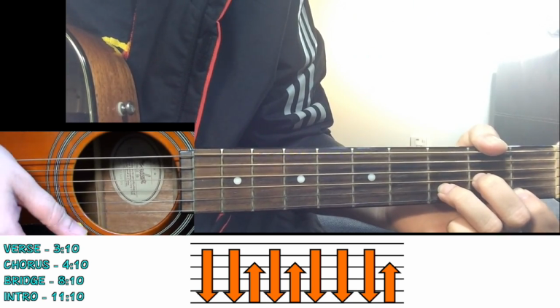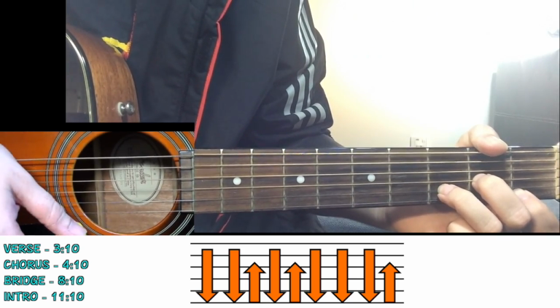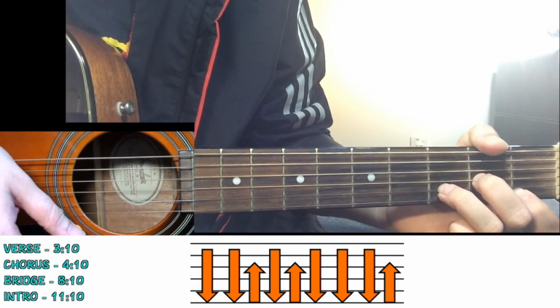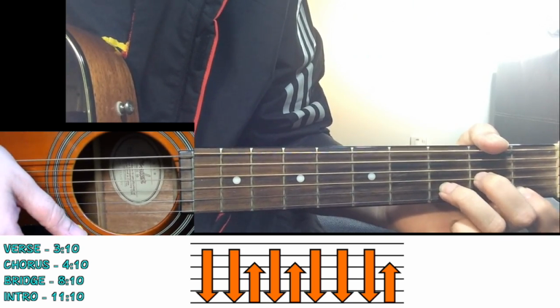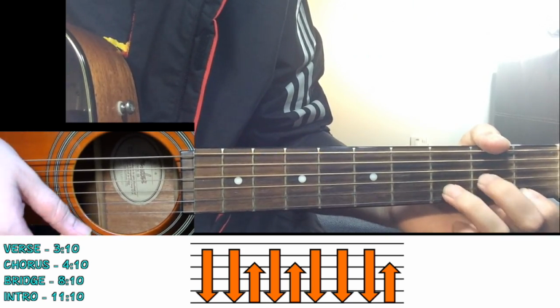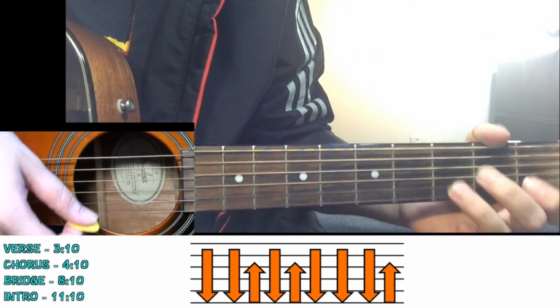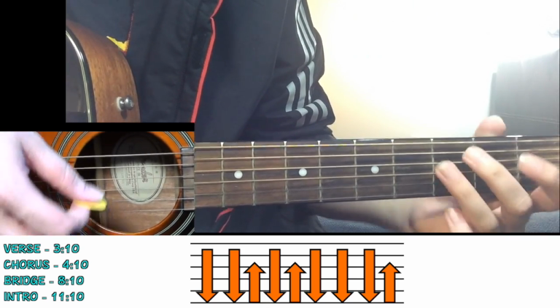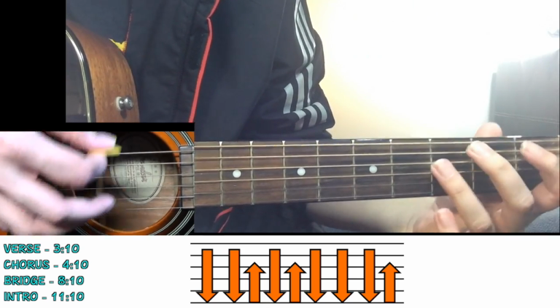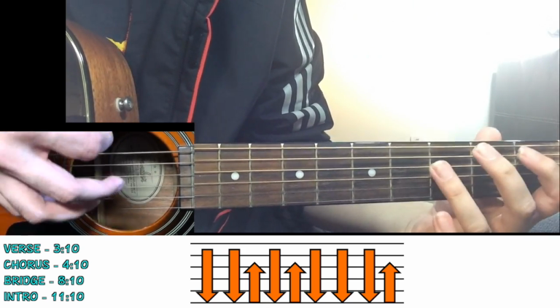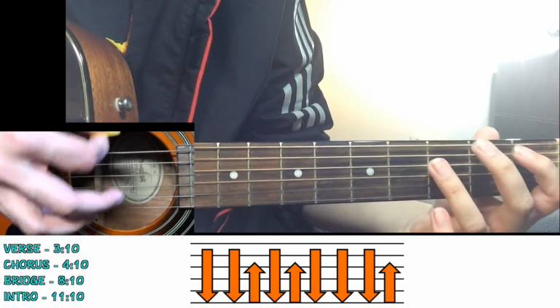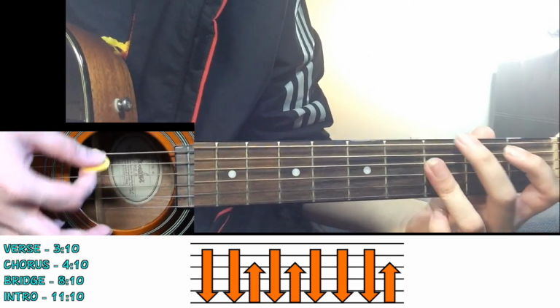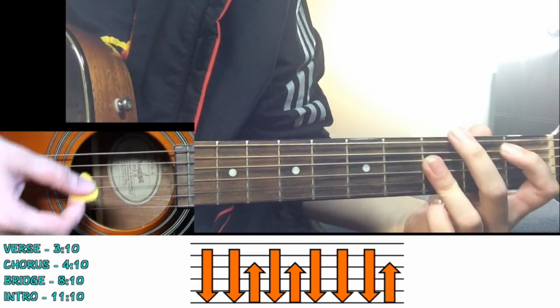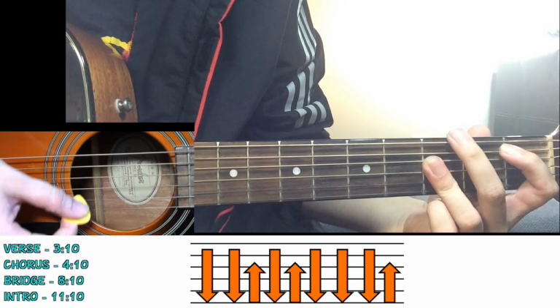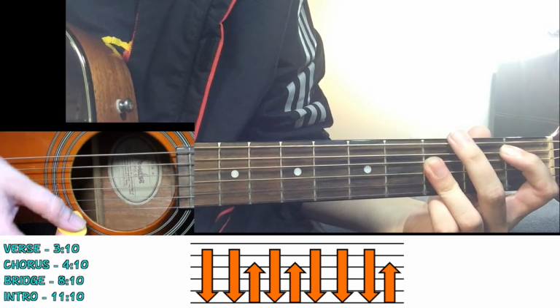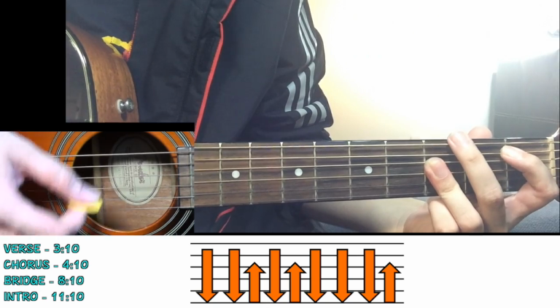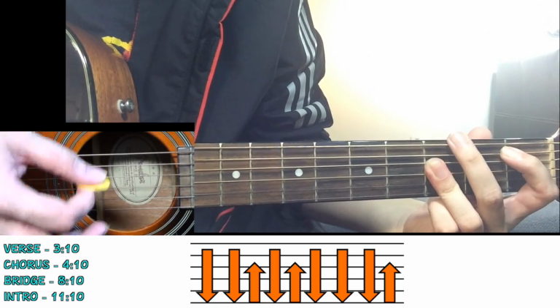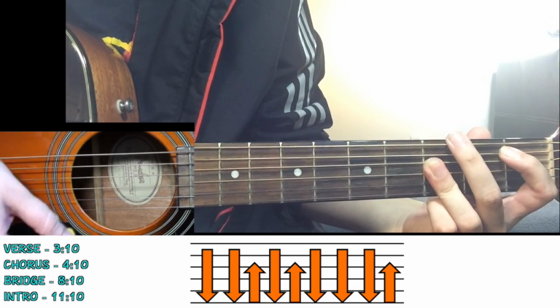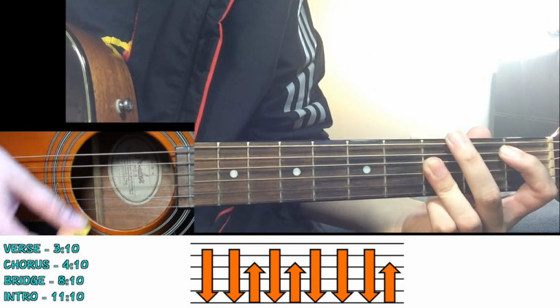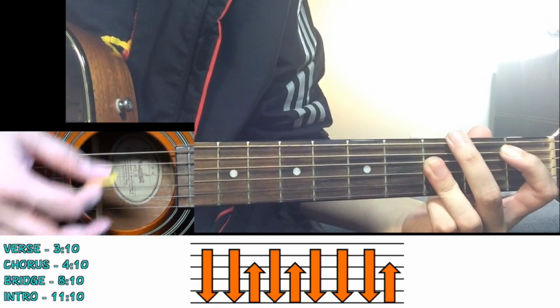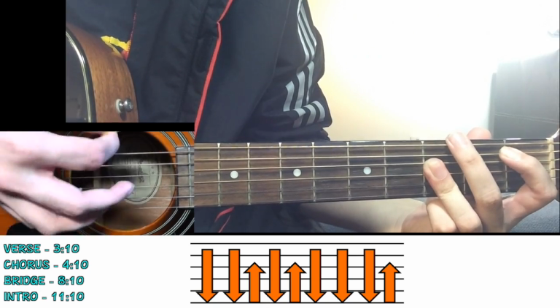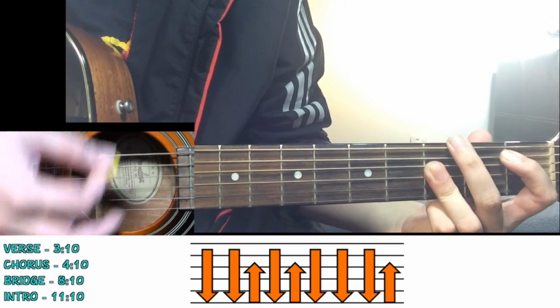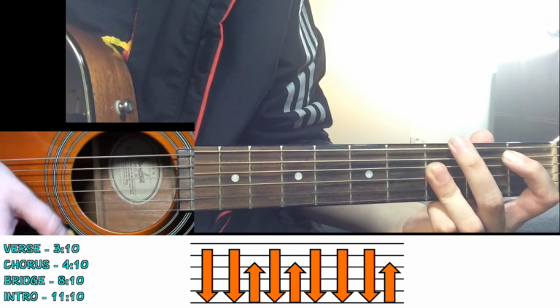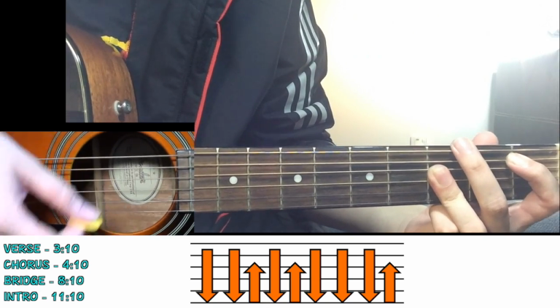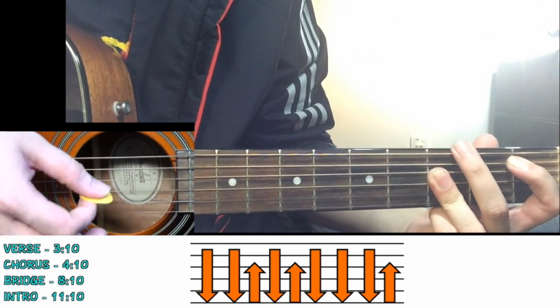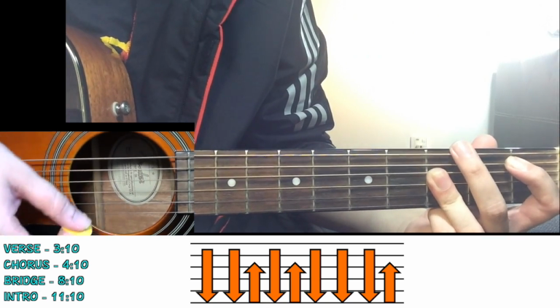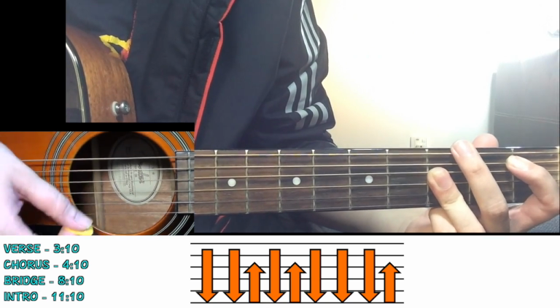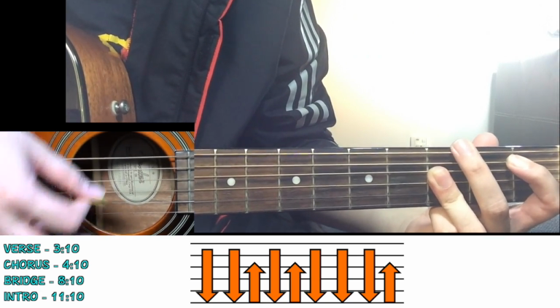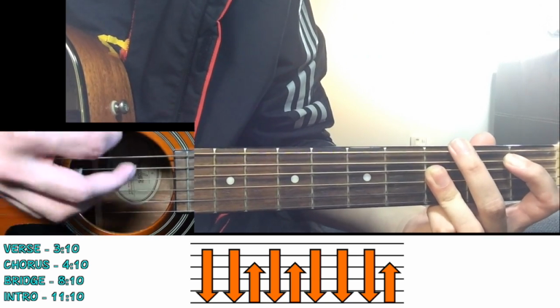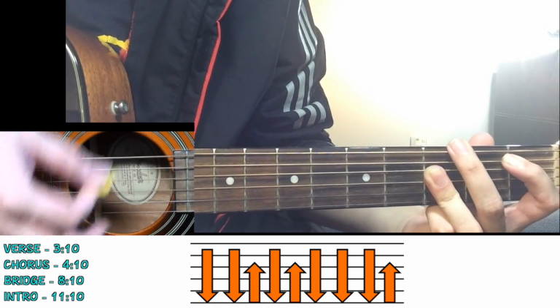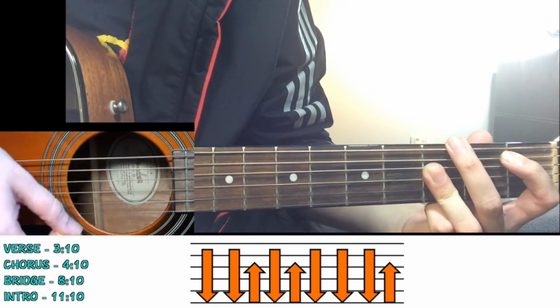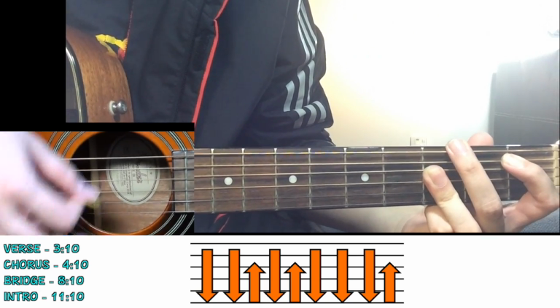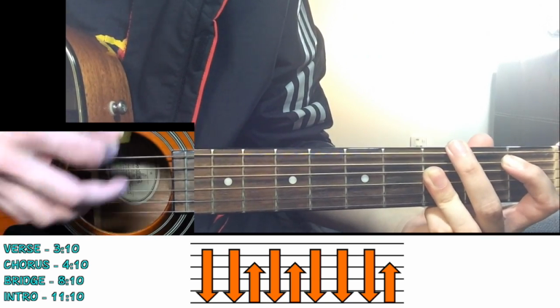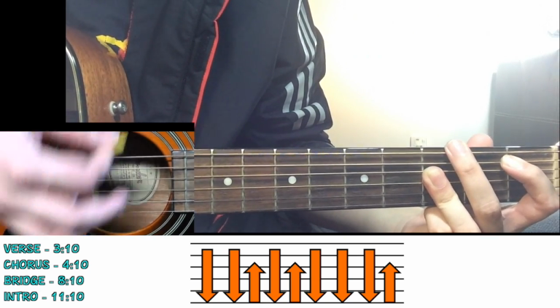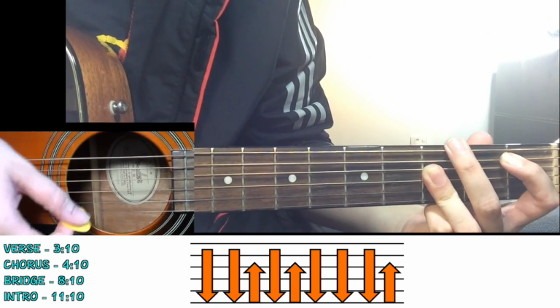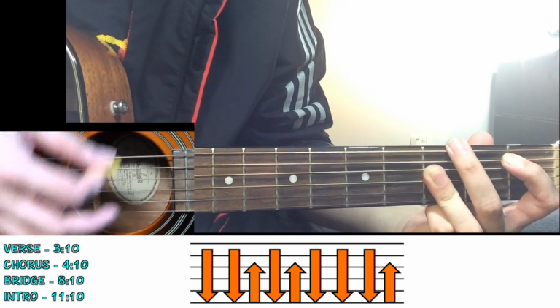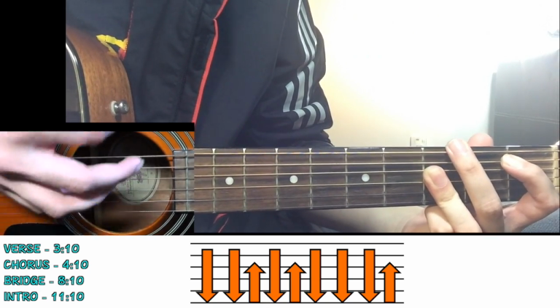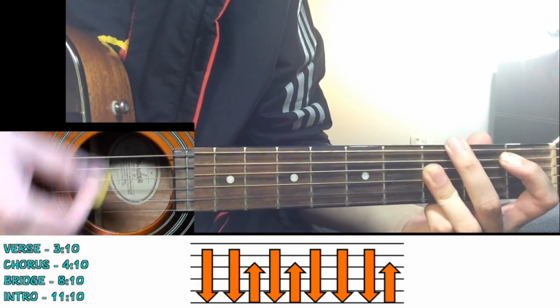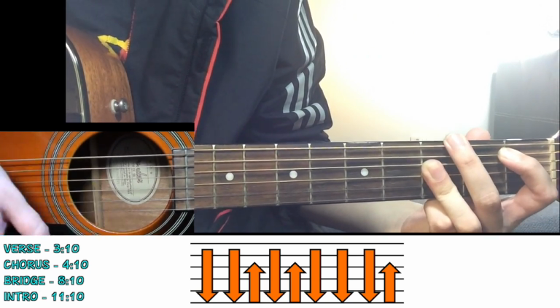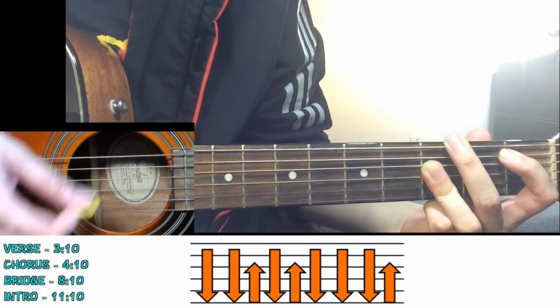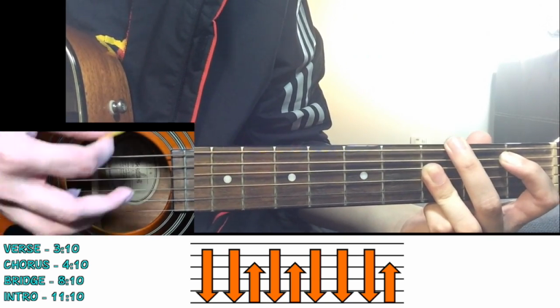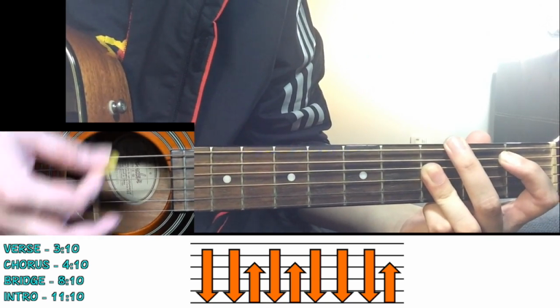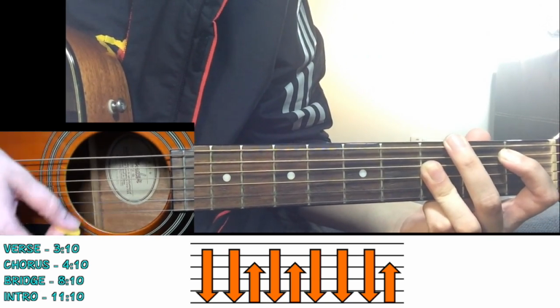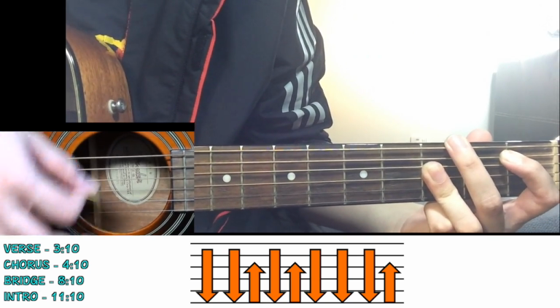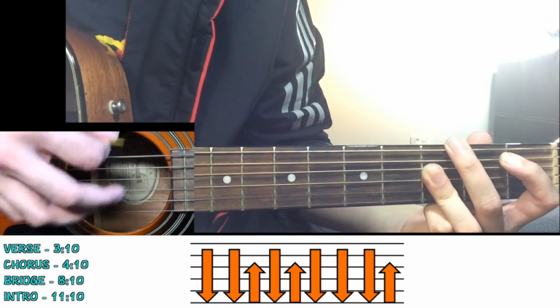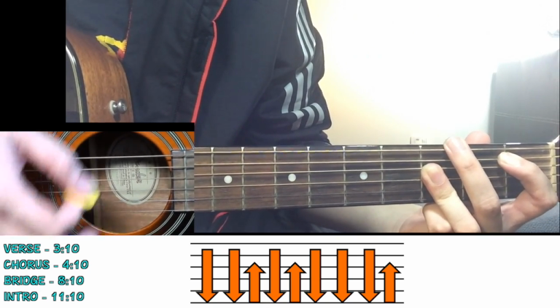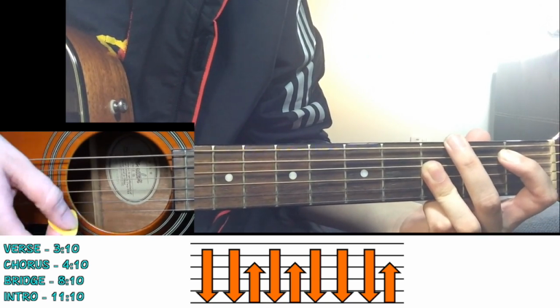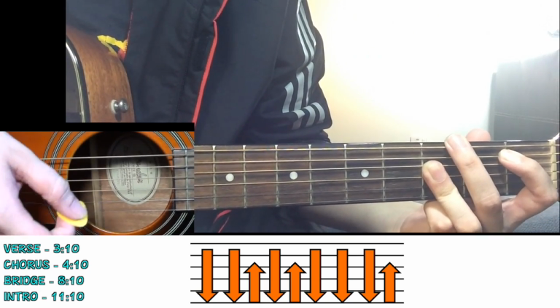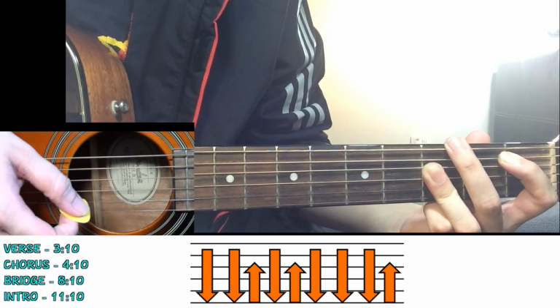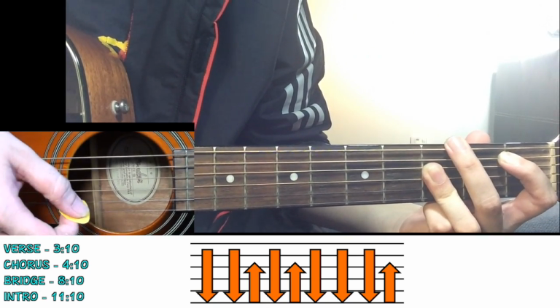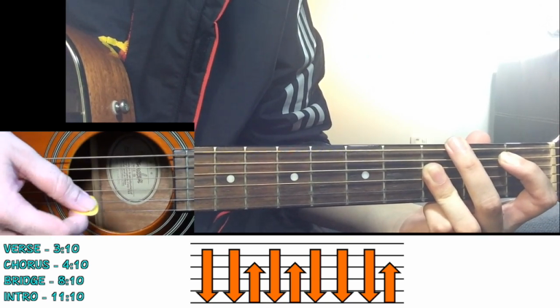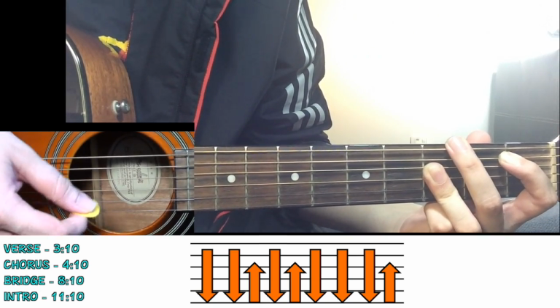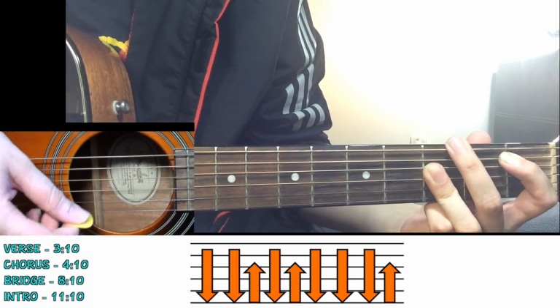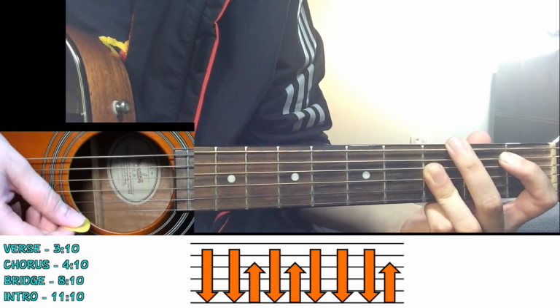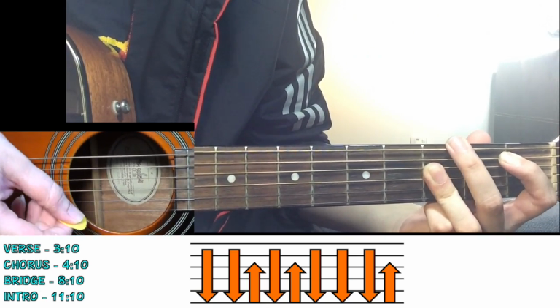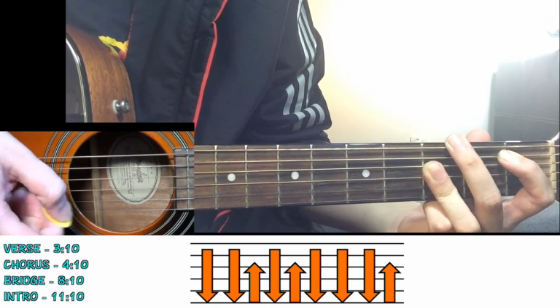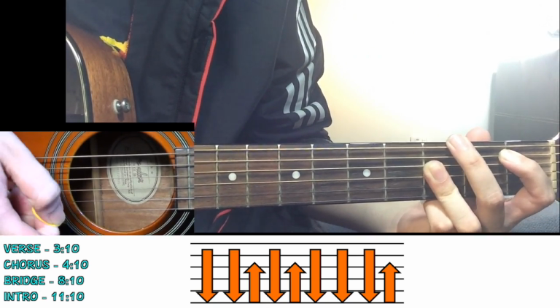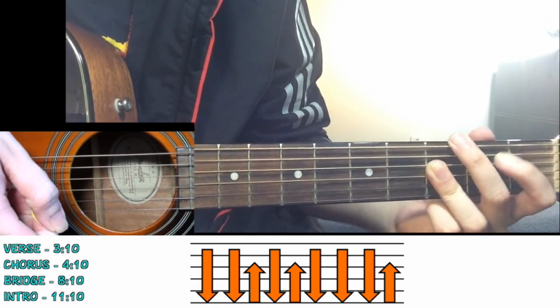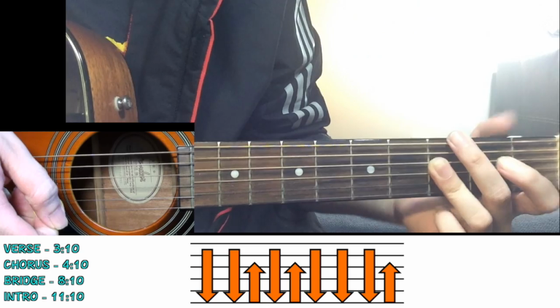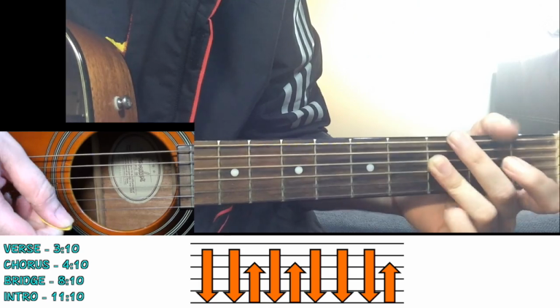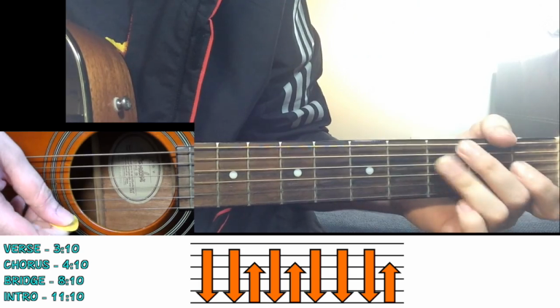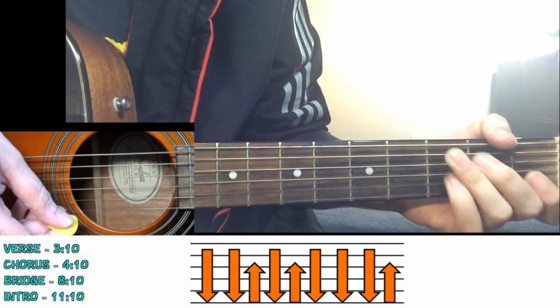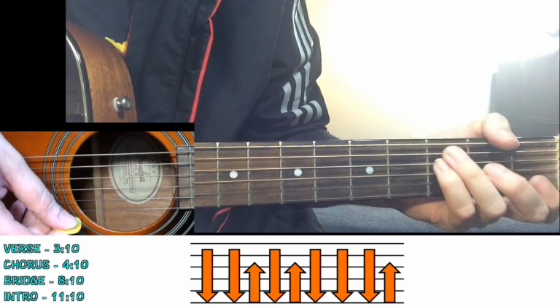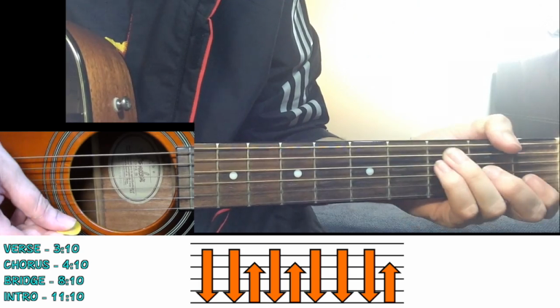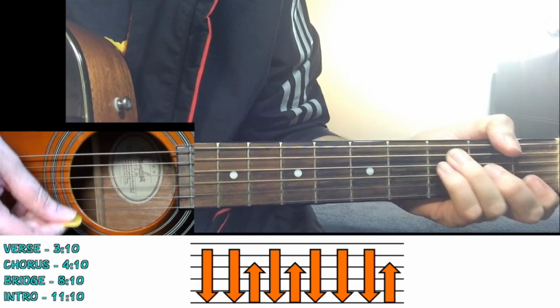Move to A sharp: down, down, up, down, up, down, down, down, down, up. Play that through the whole chorus progression.